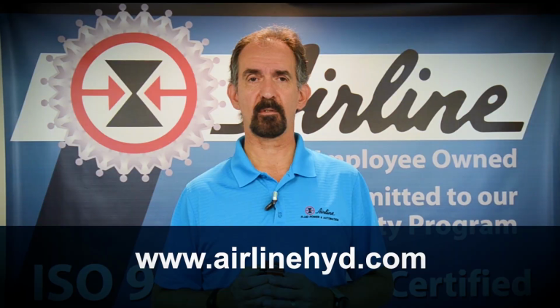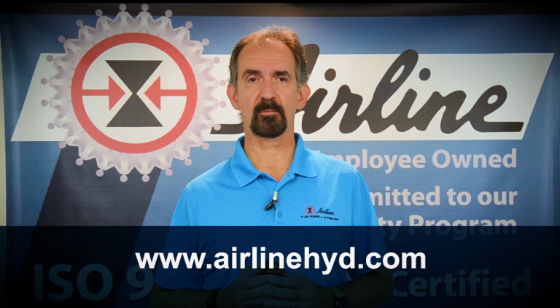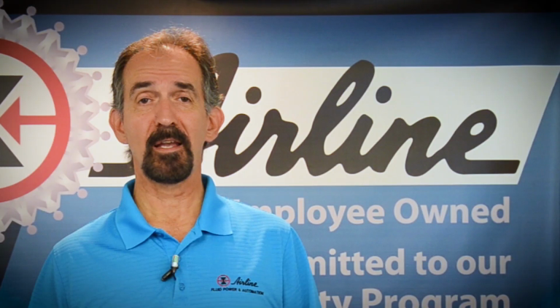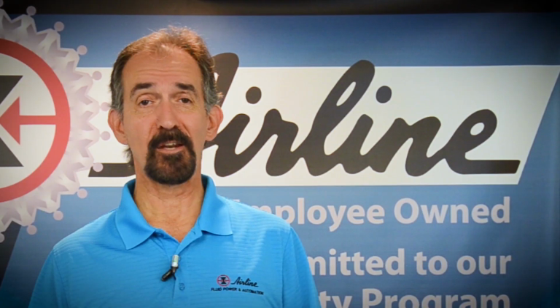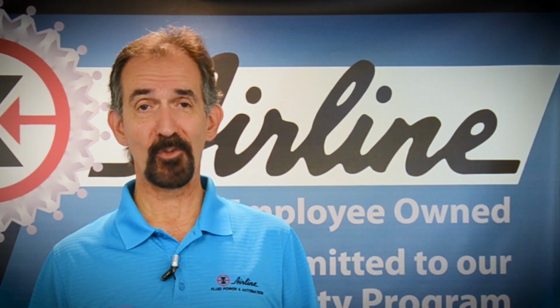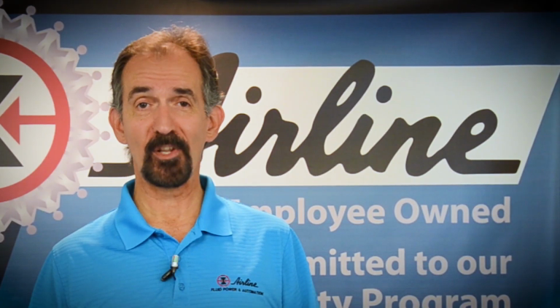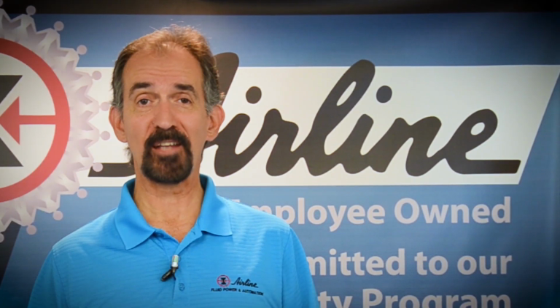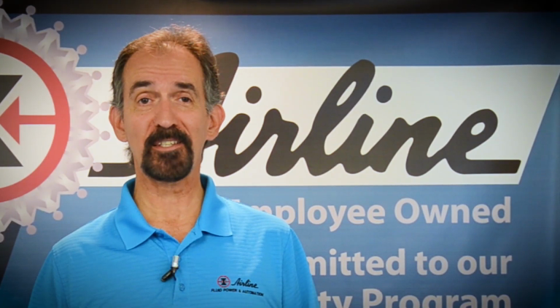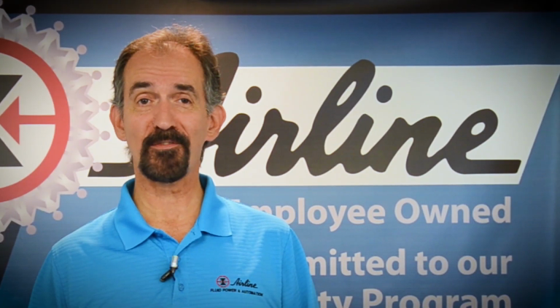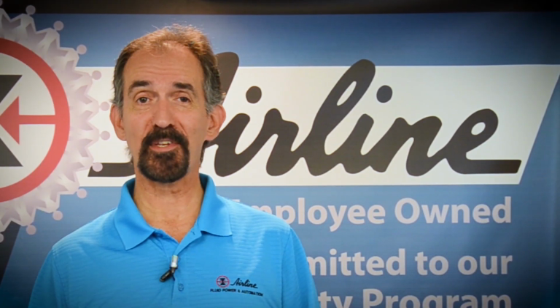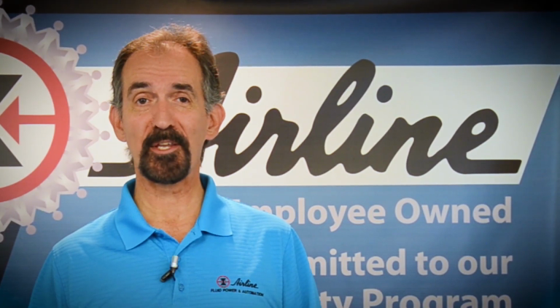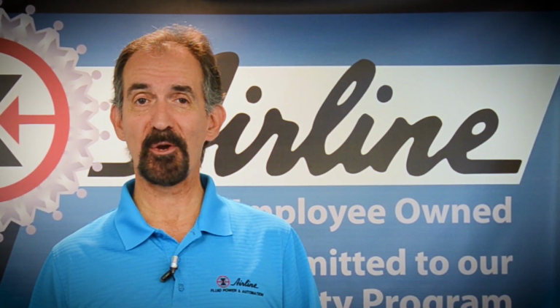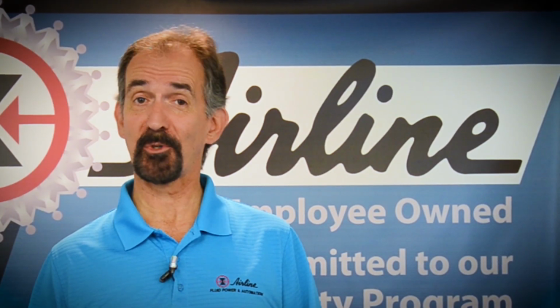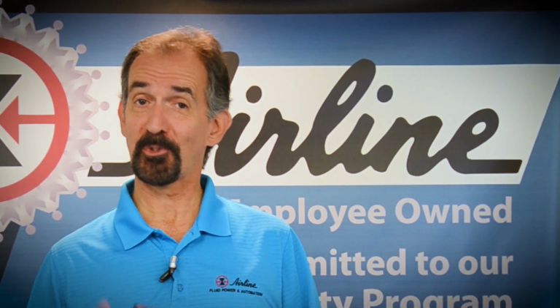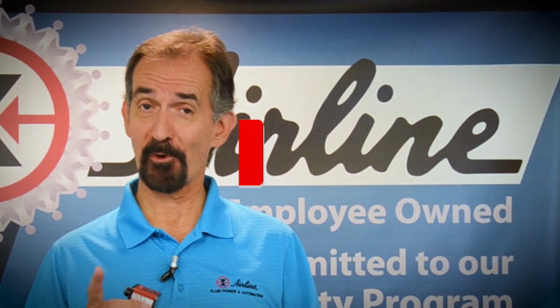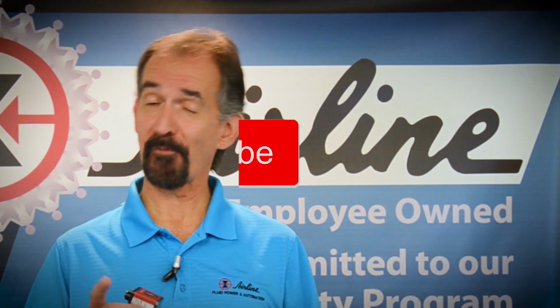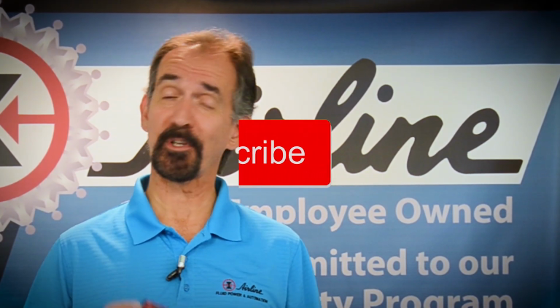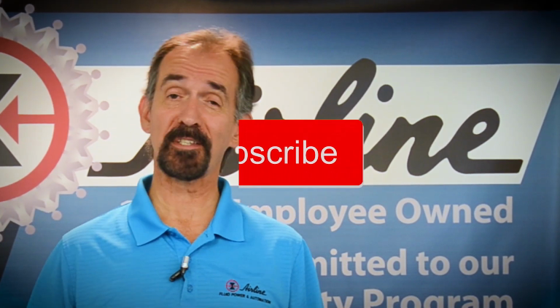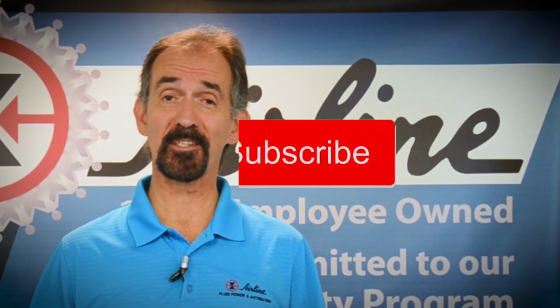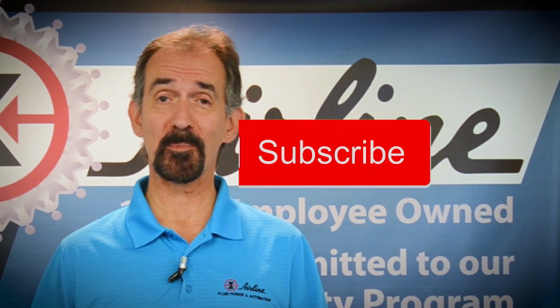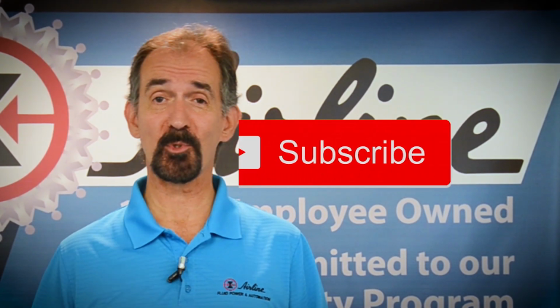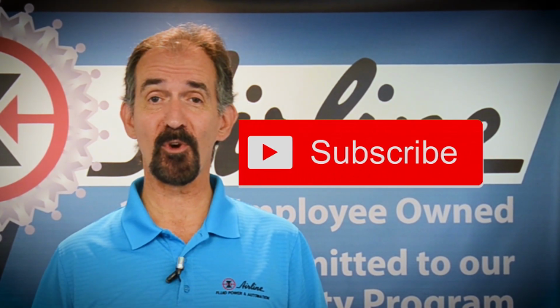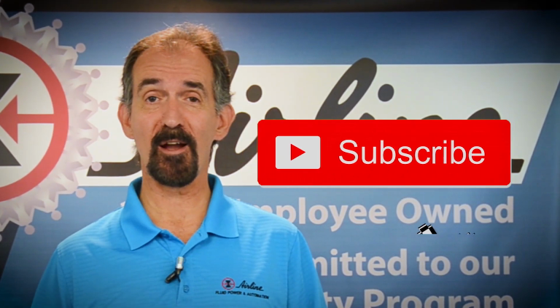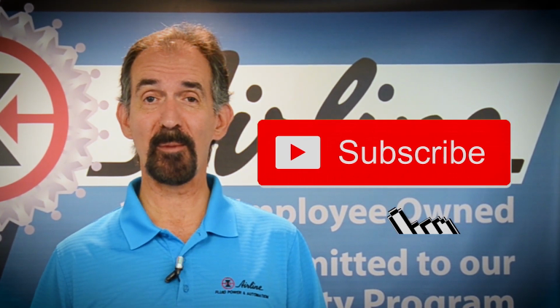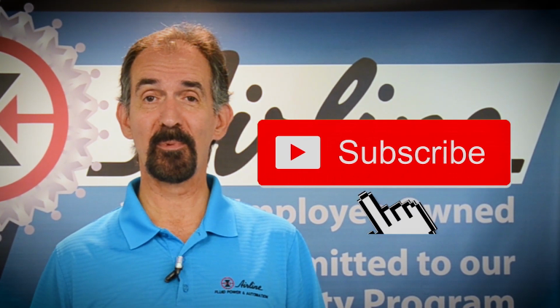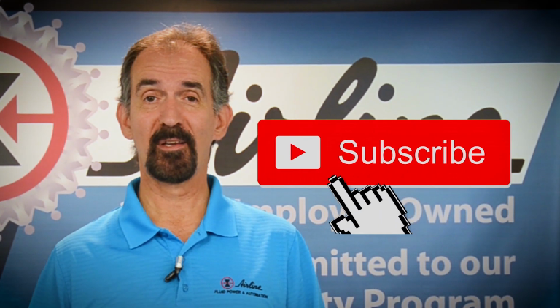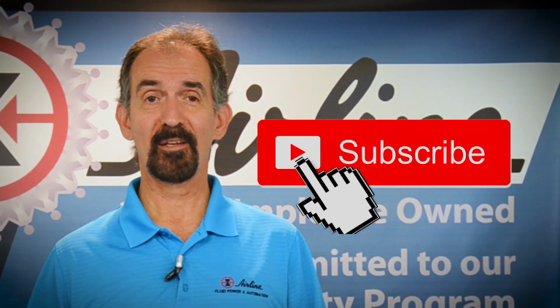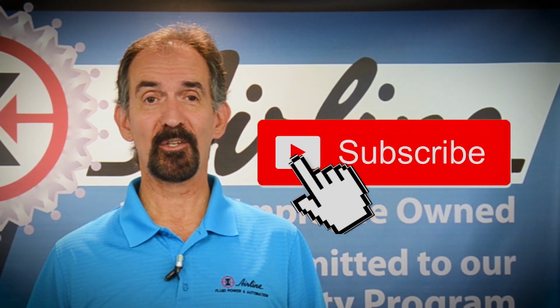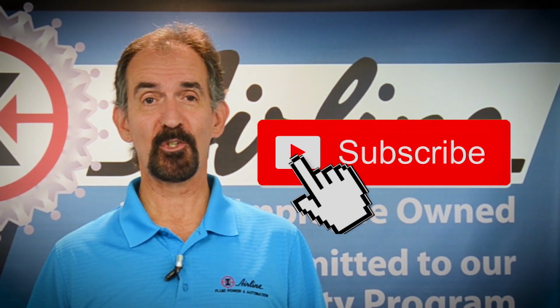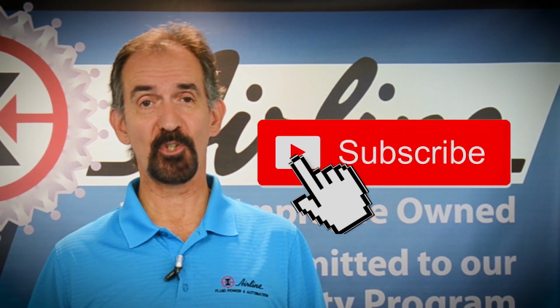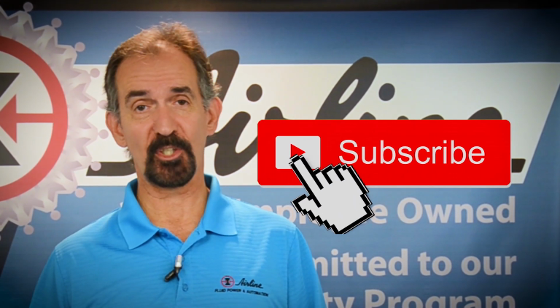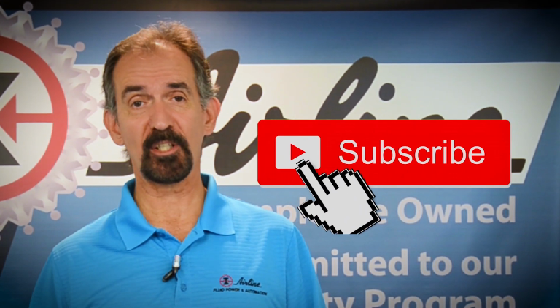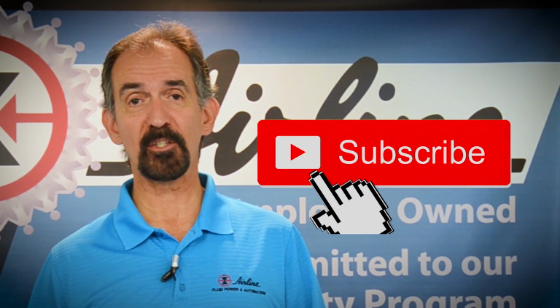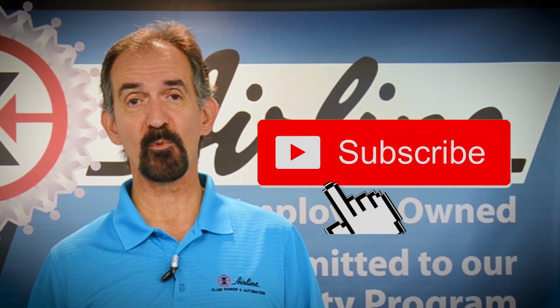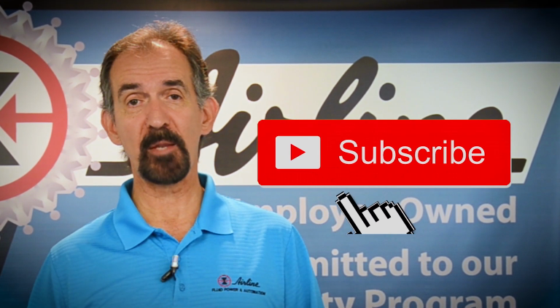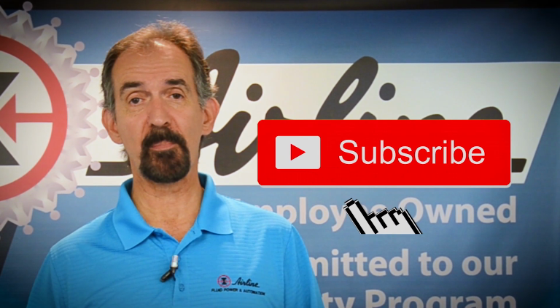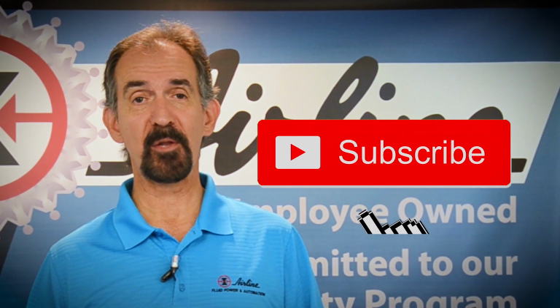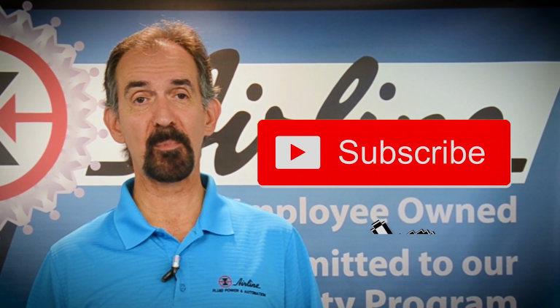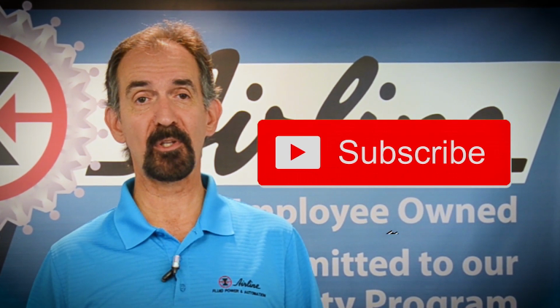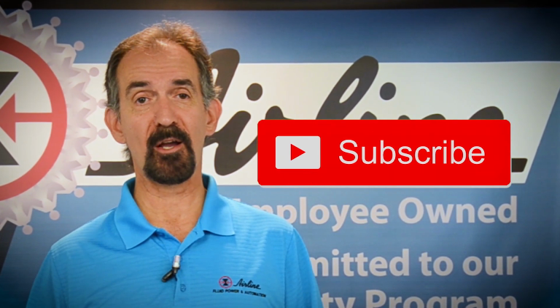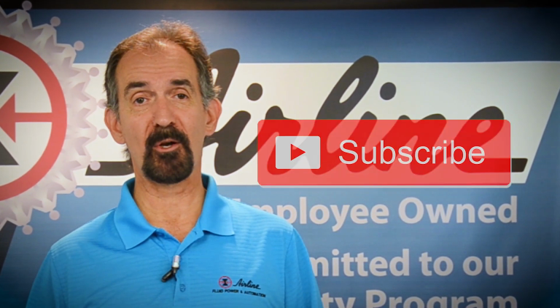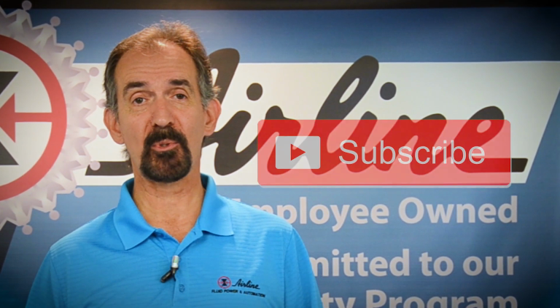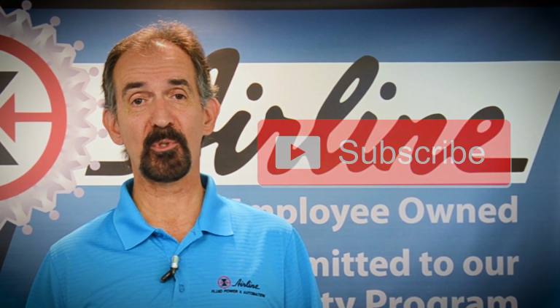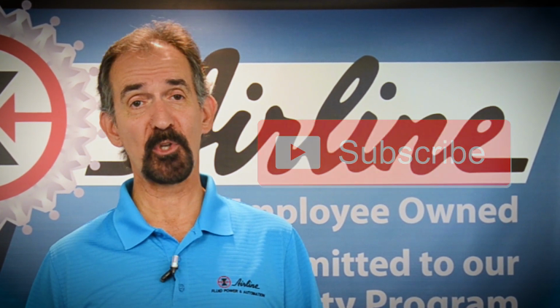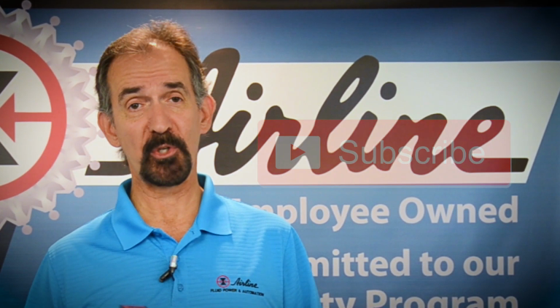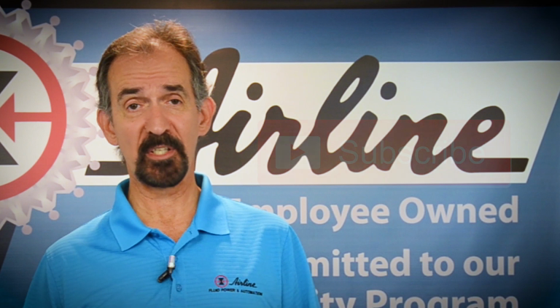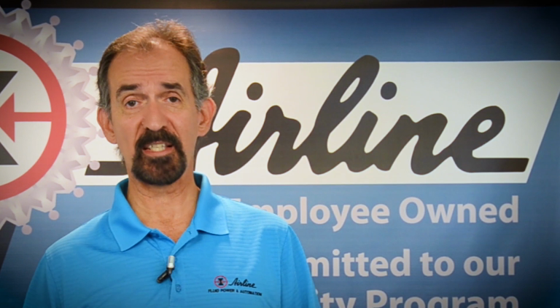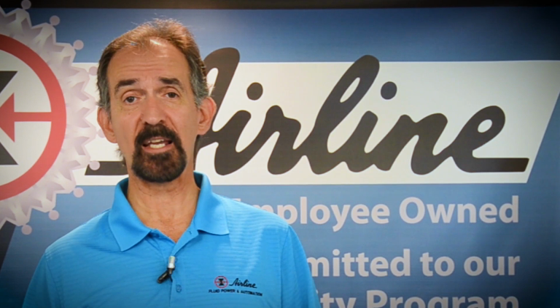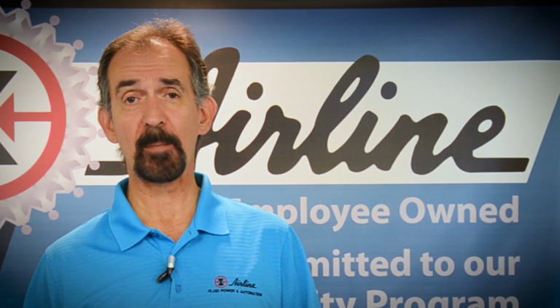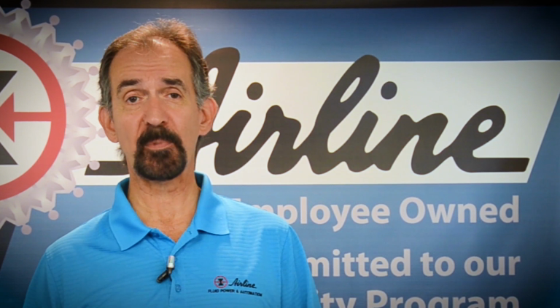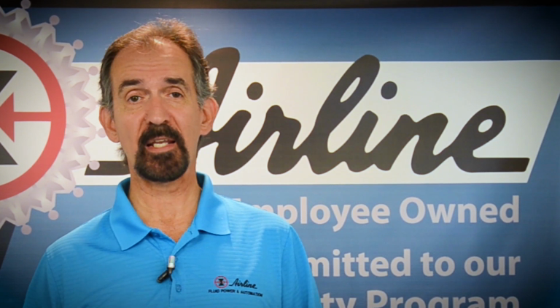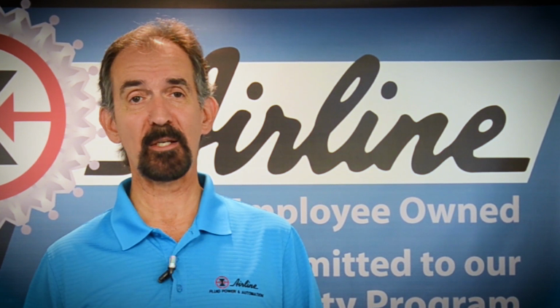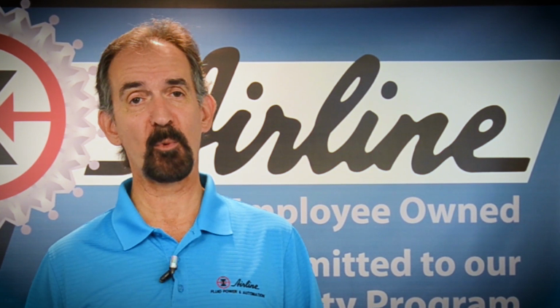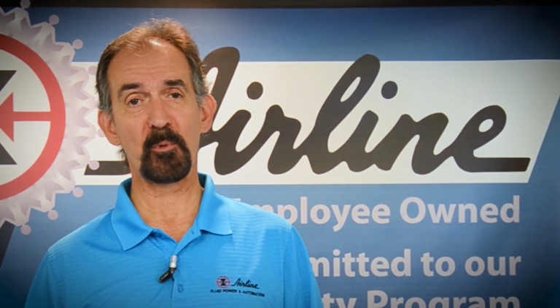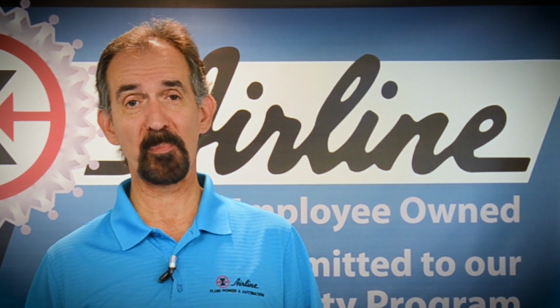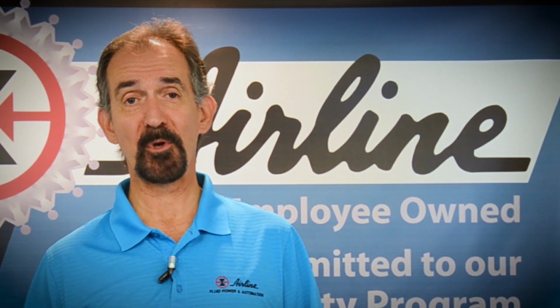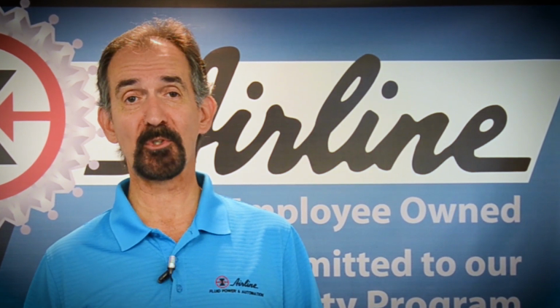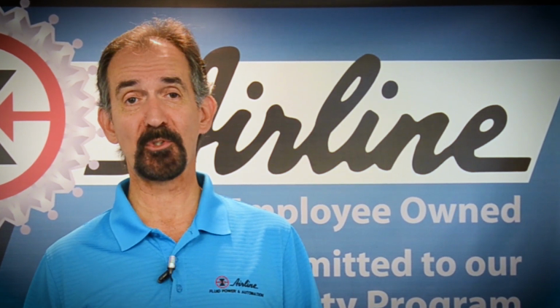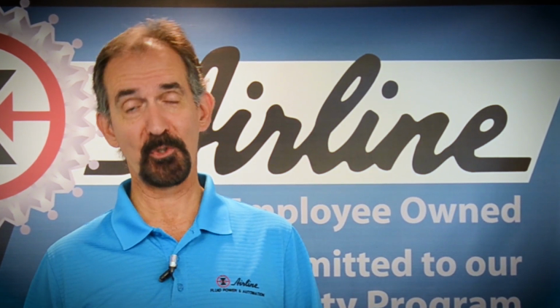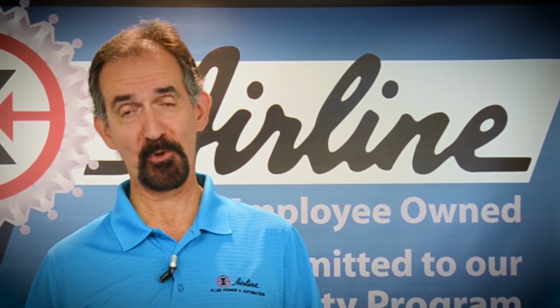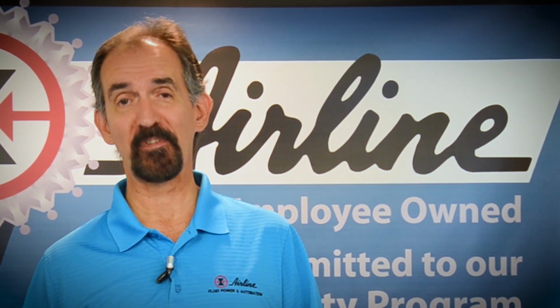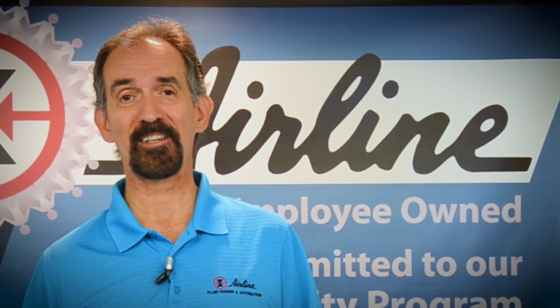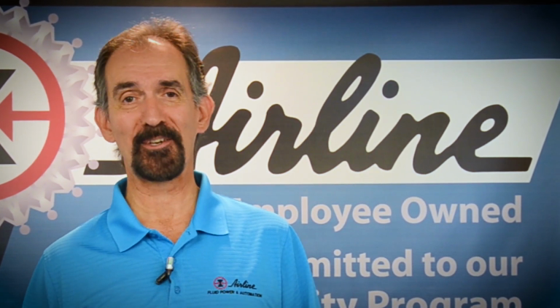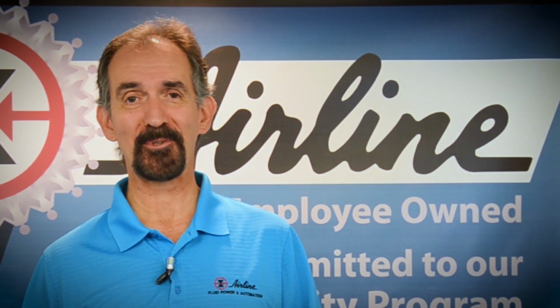And if you like this video, don't forget to subscribe. Just click the red button below so you can stay updated when we post new videos.